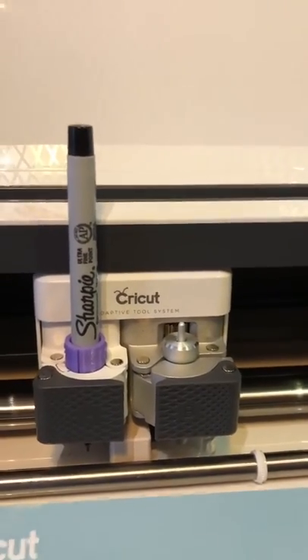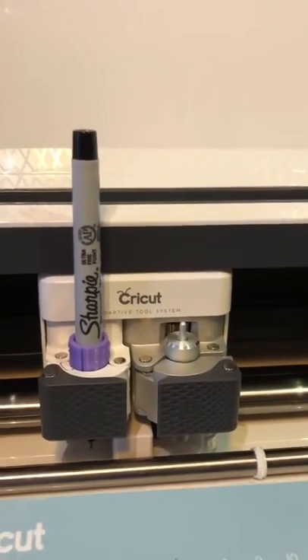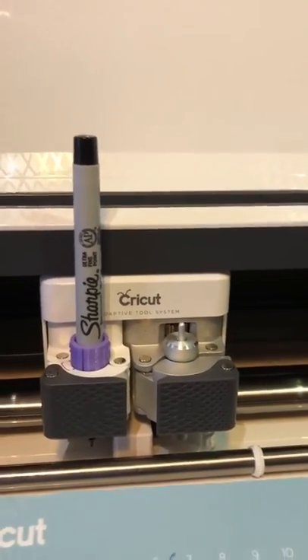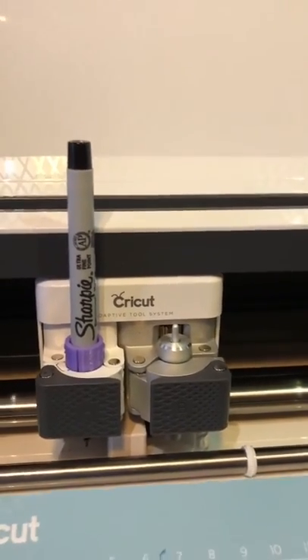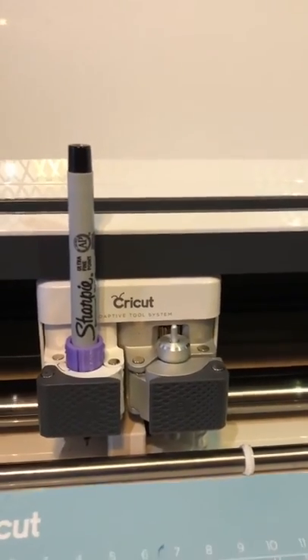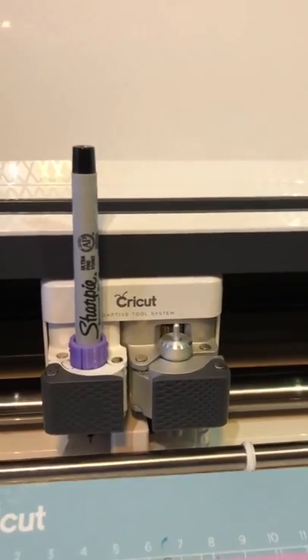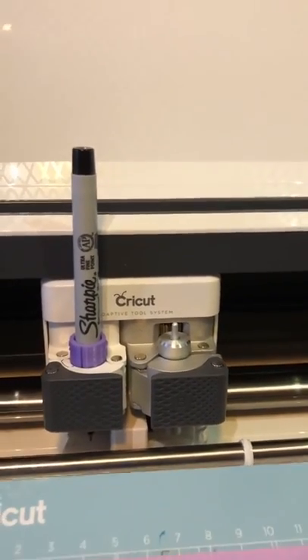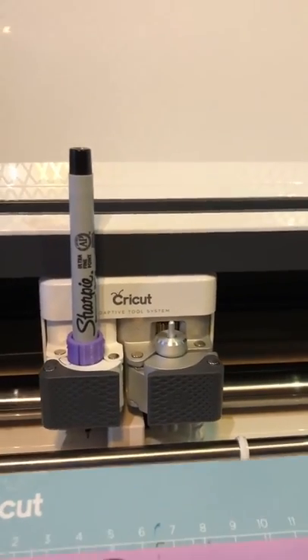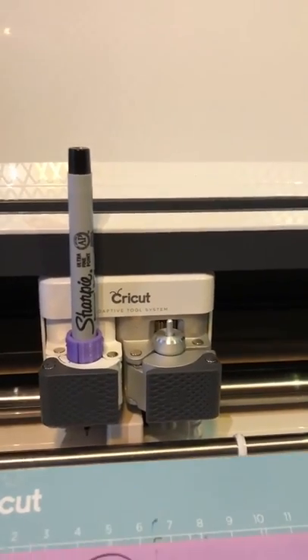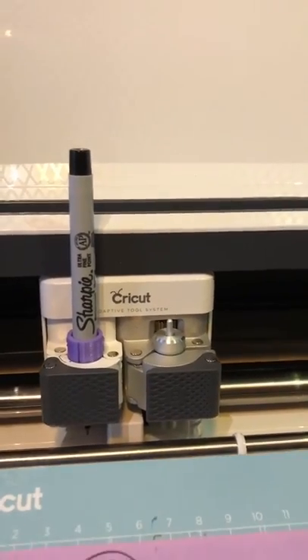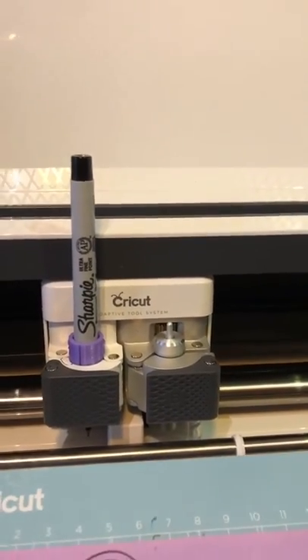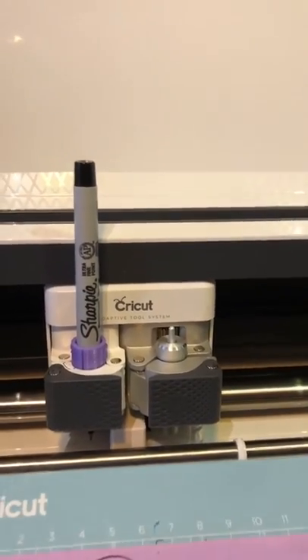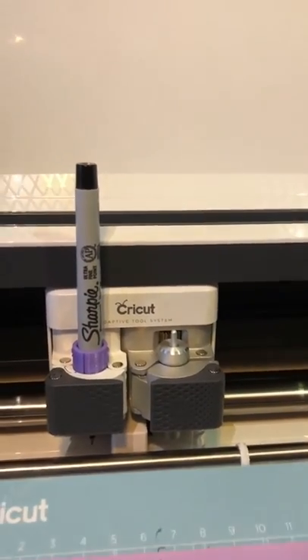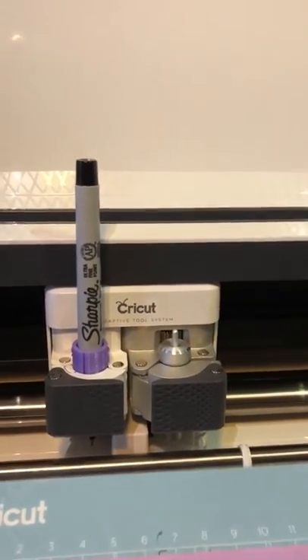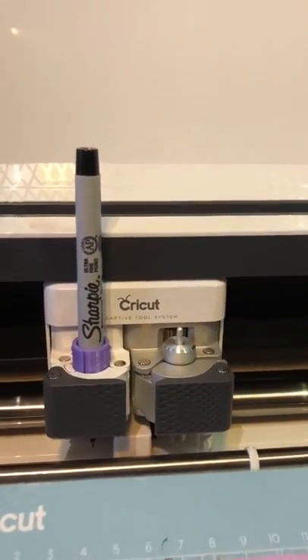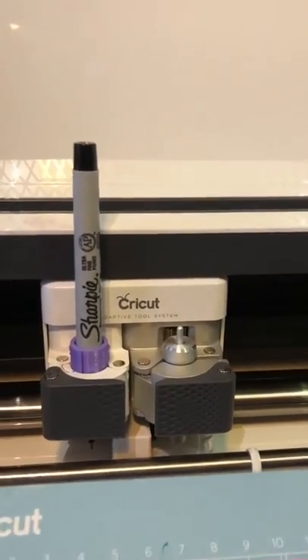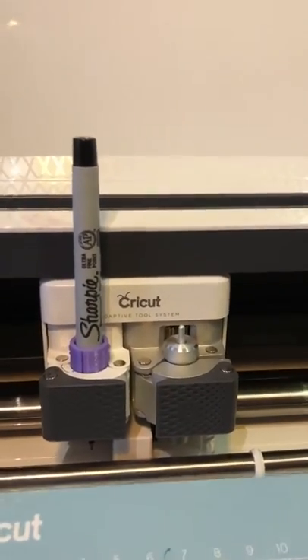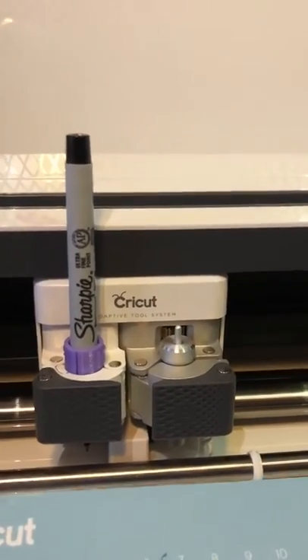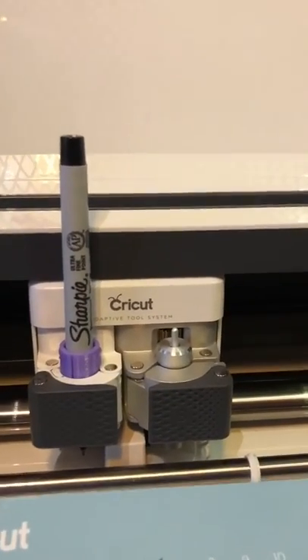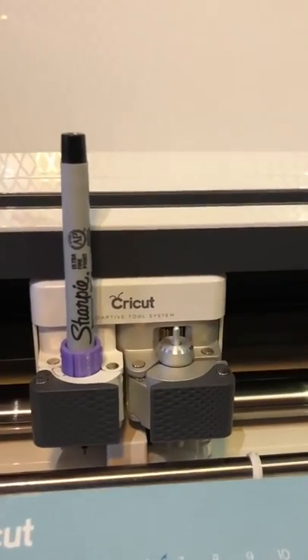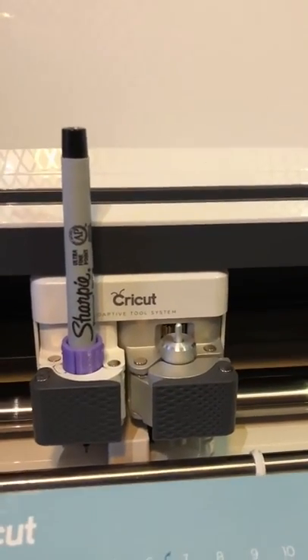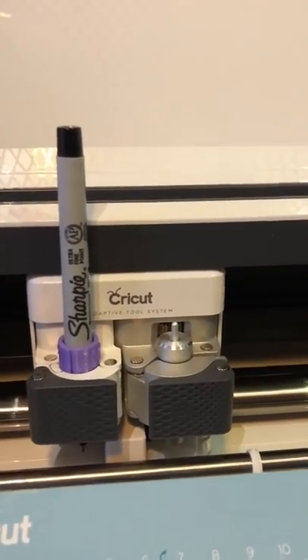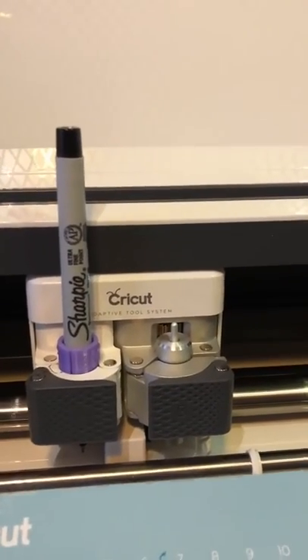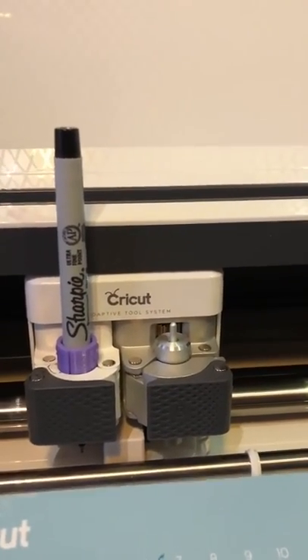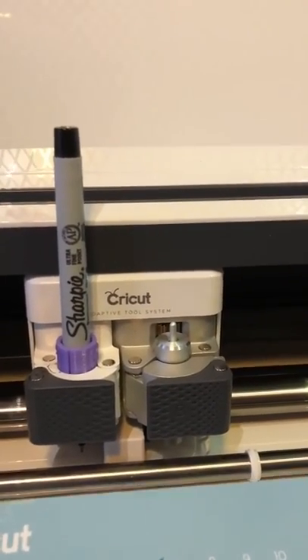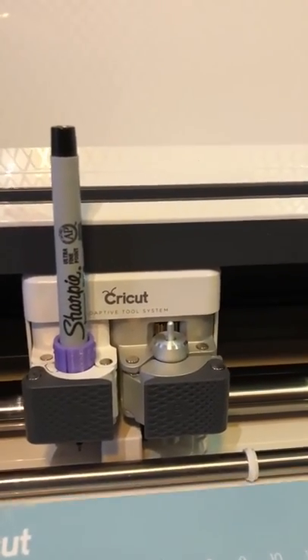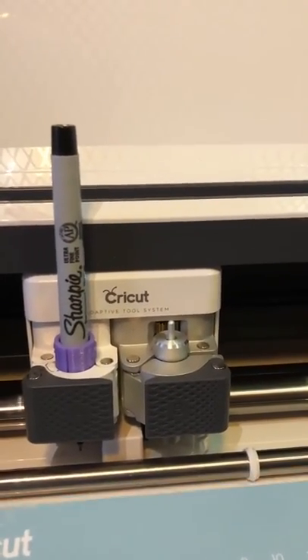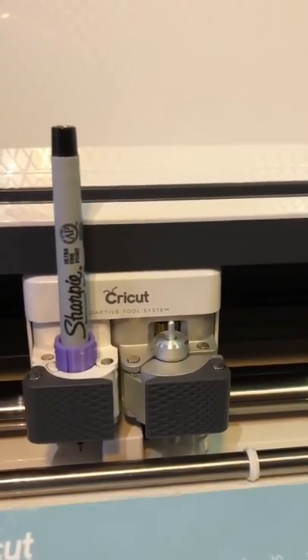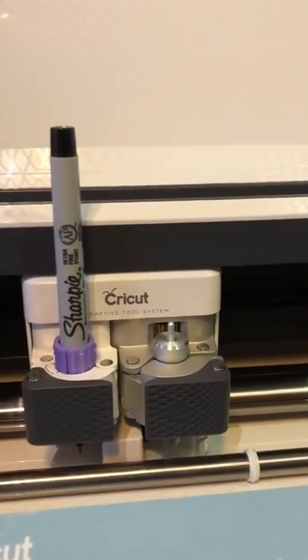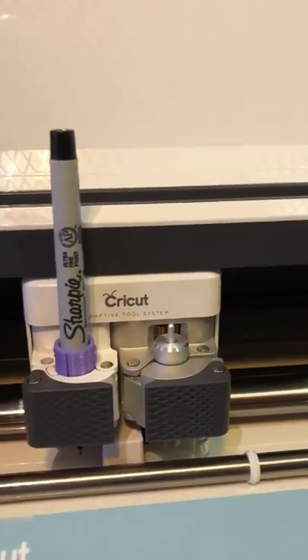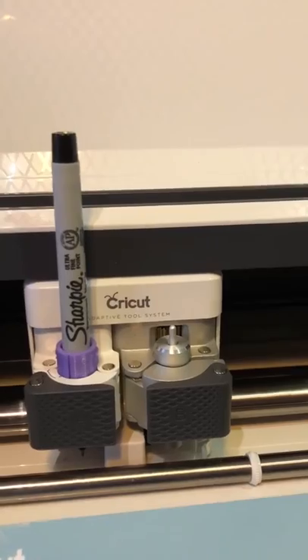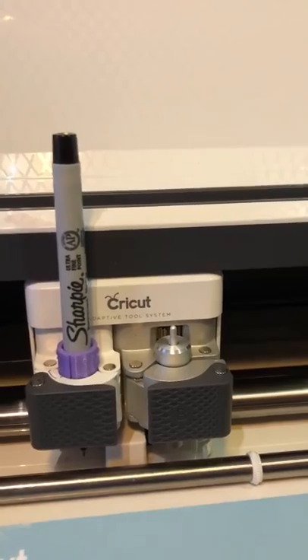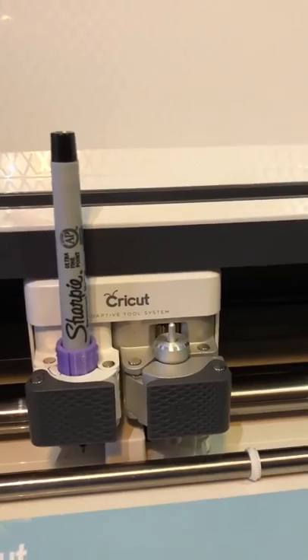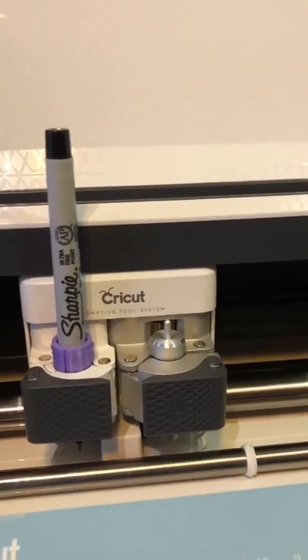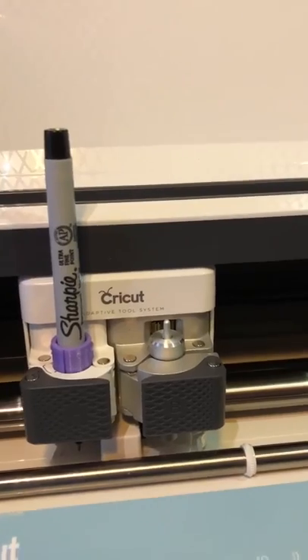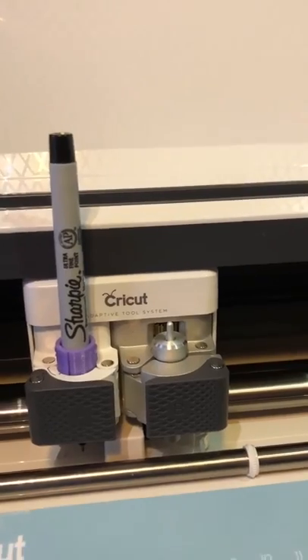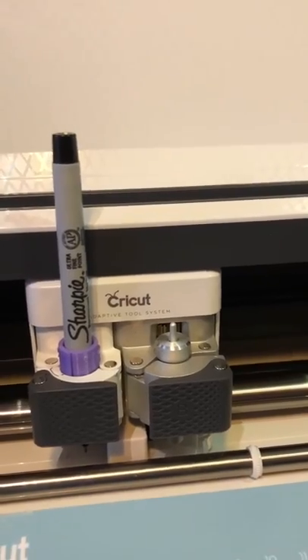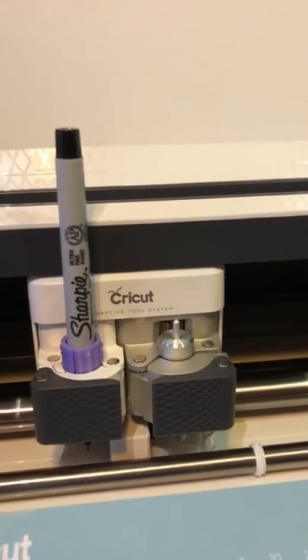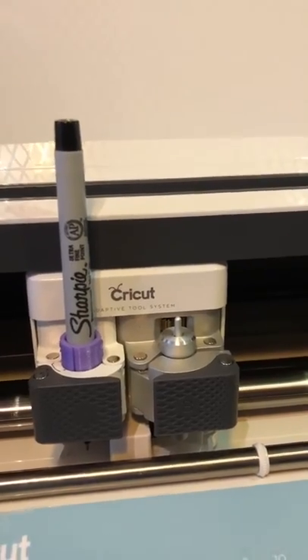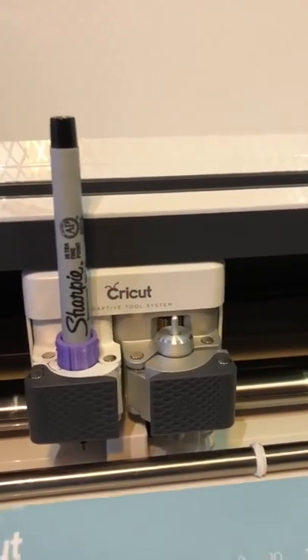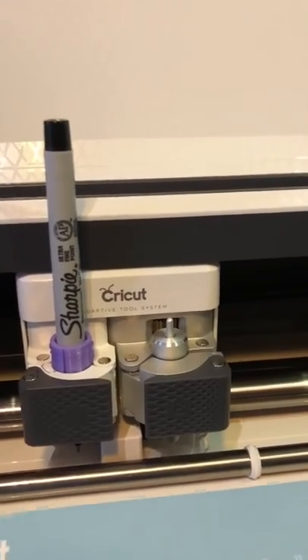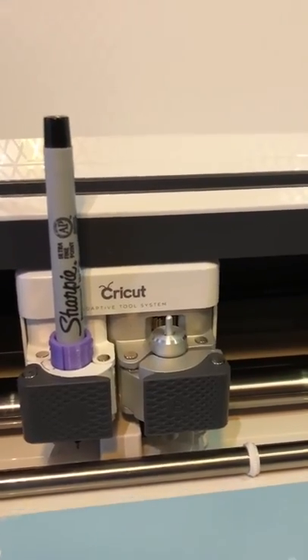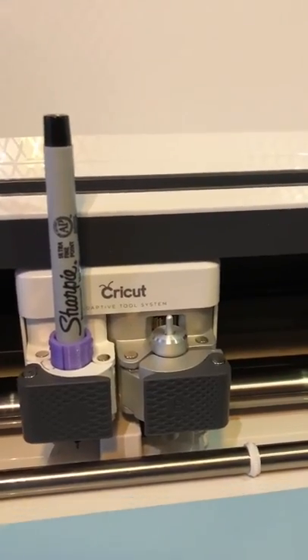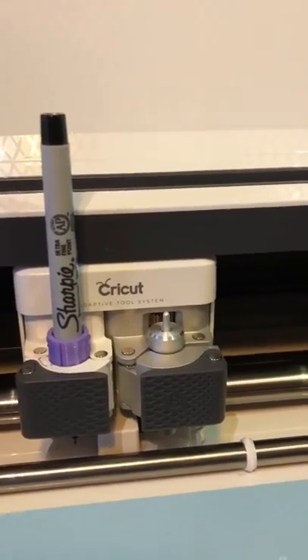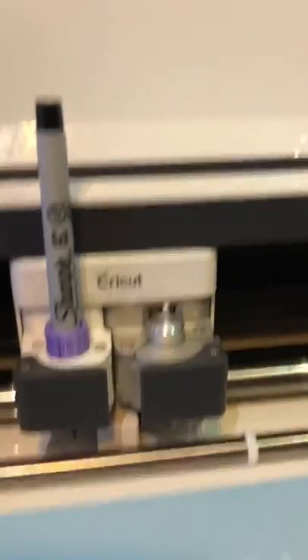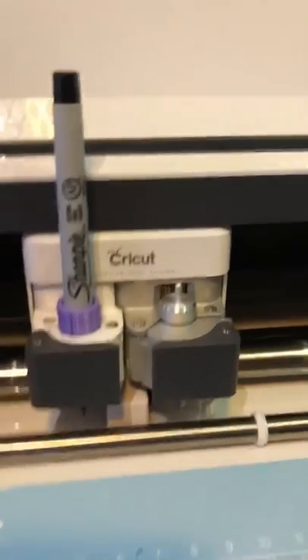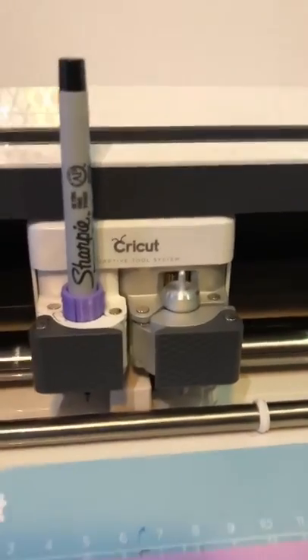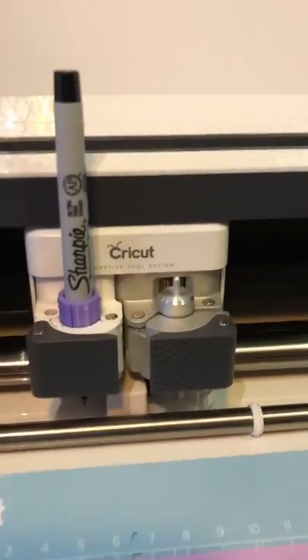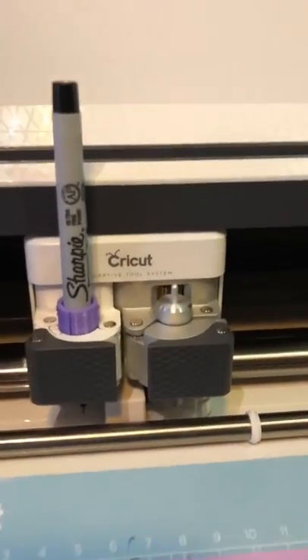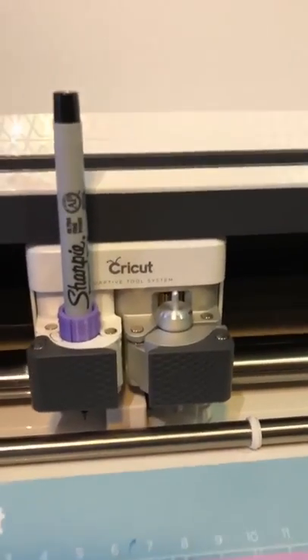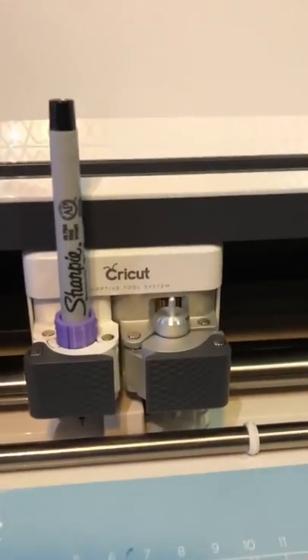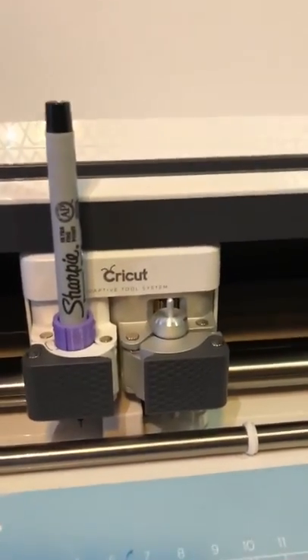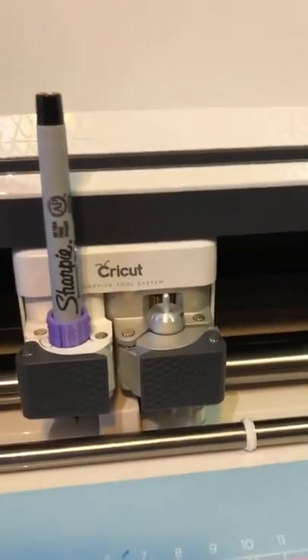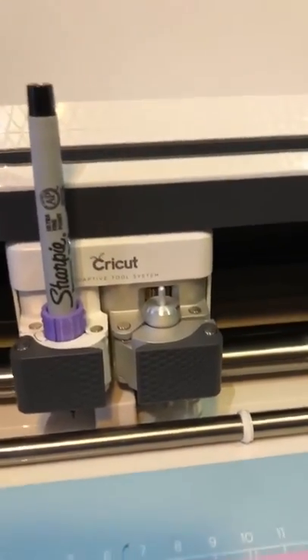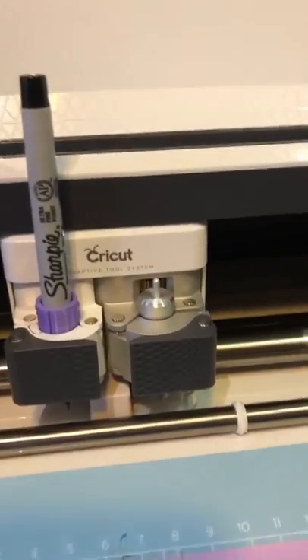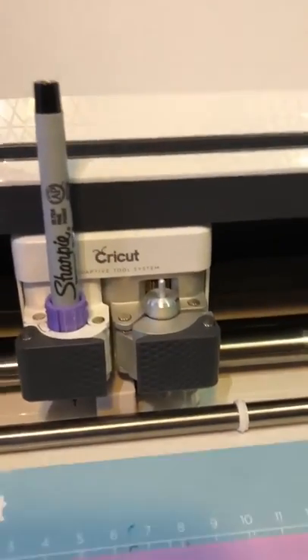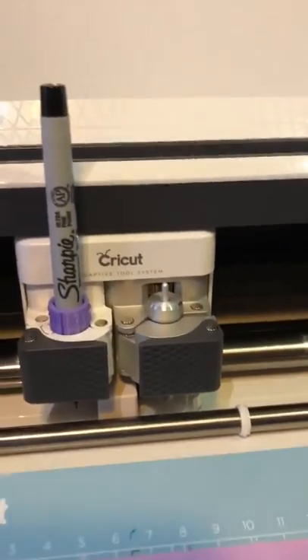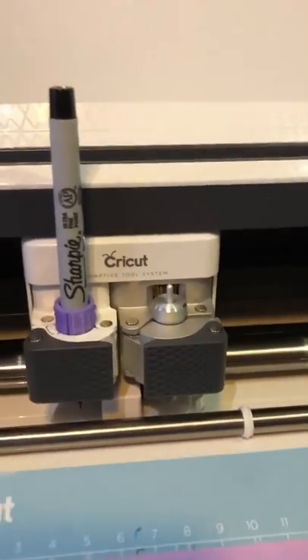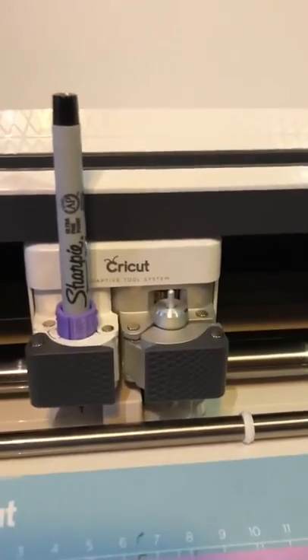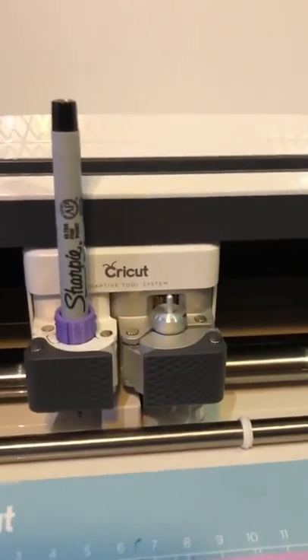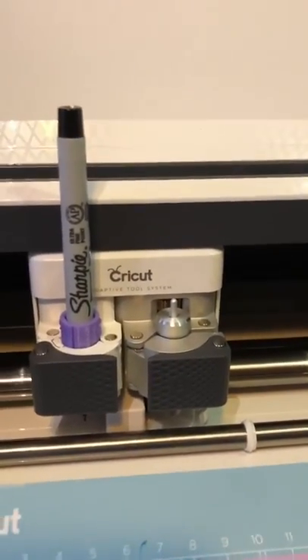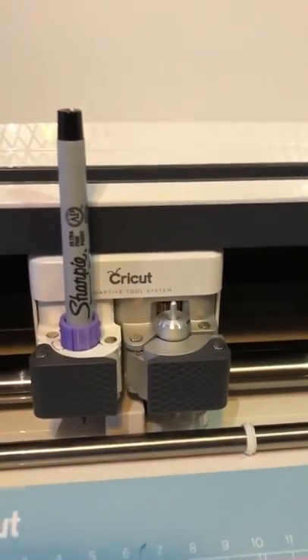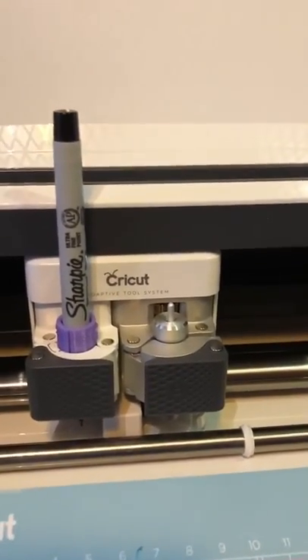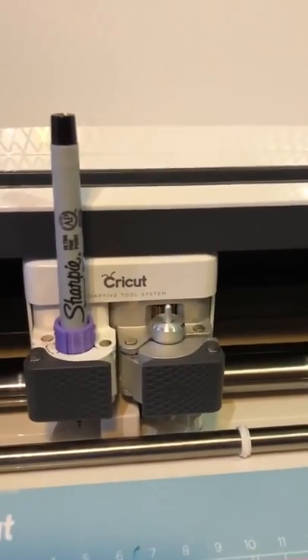If you've got any questions, feel free to email us at imprintstudio@hotmail.com and we'll get back to you.